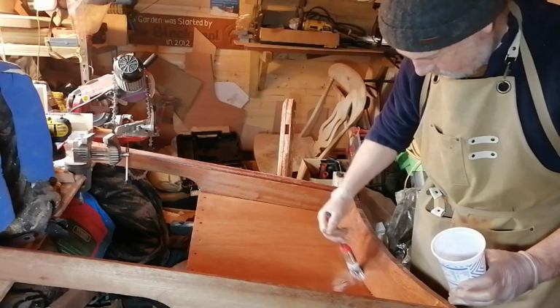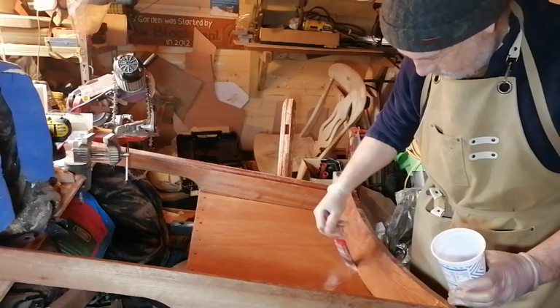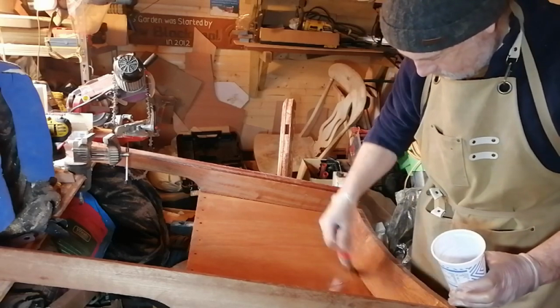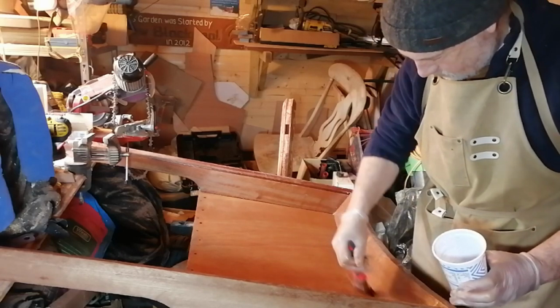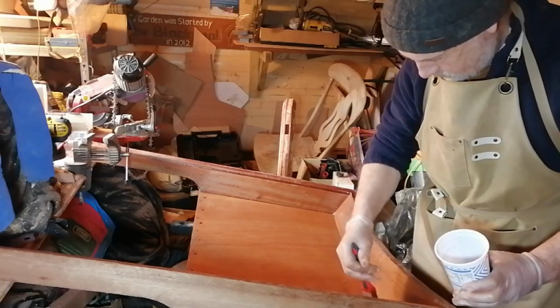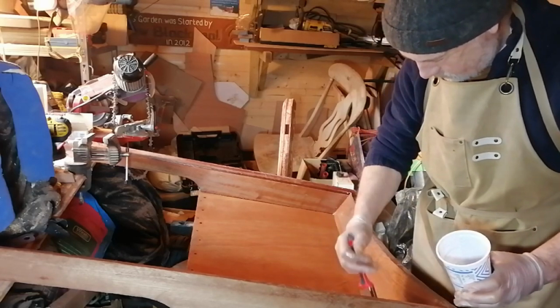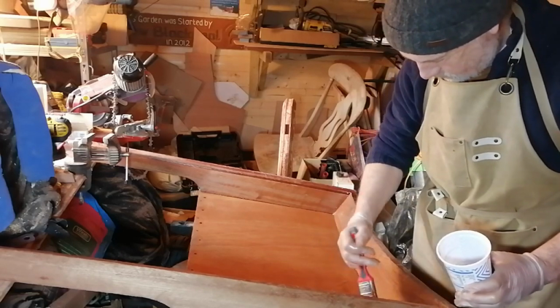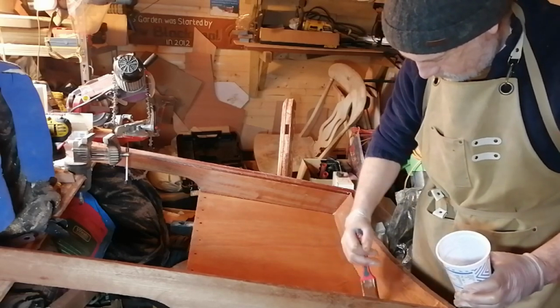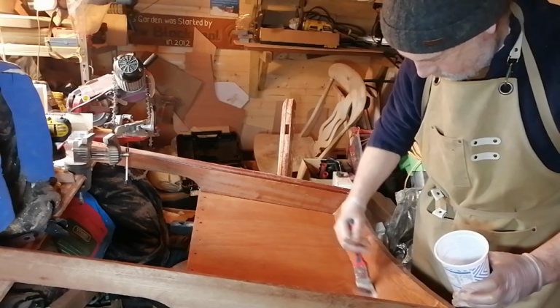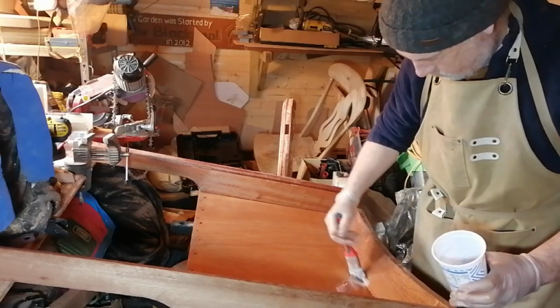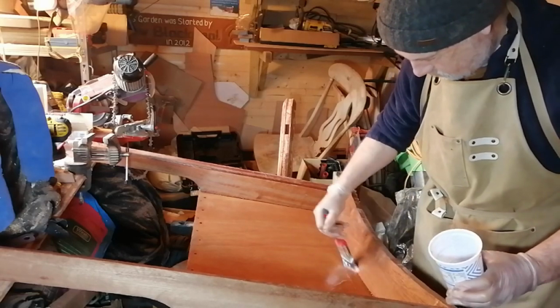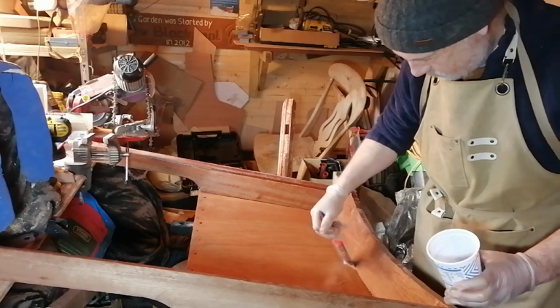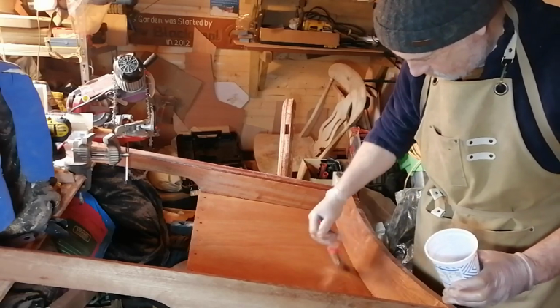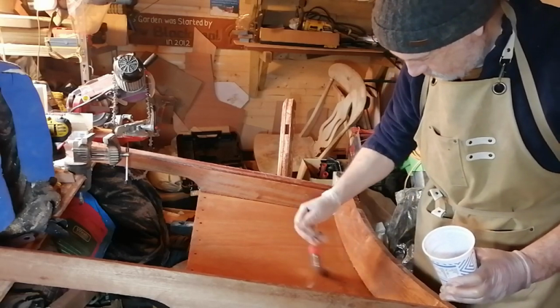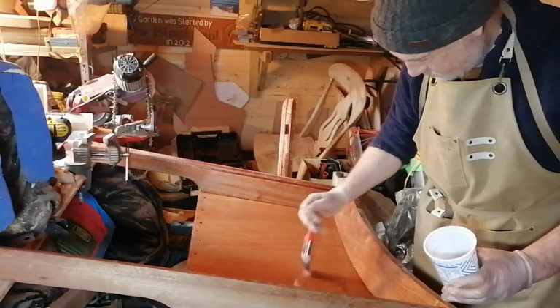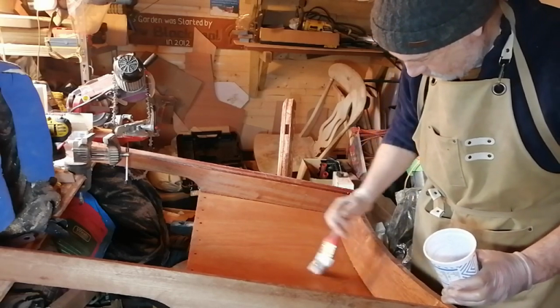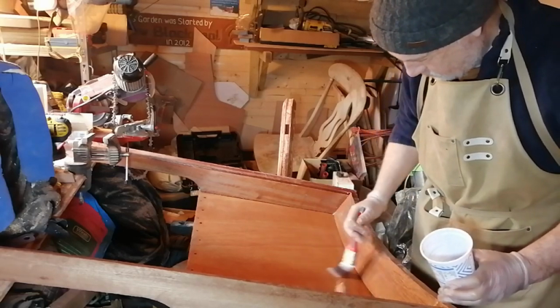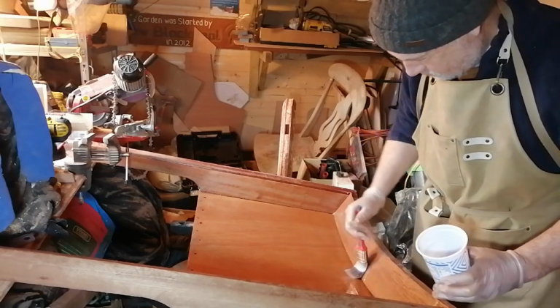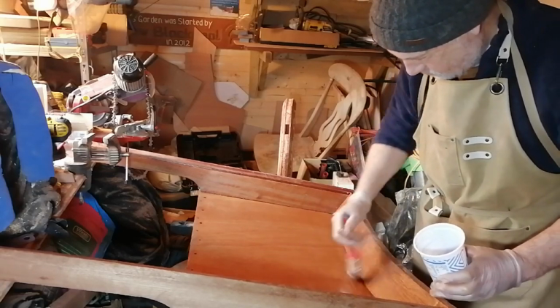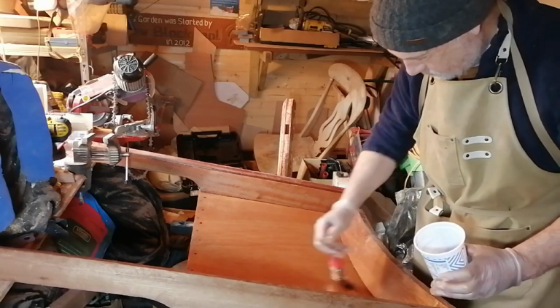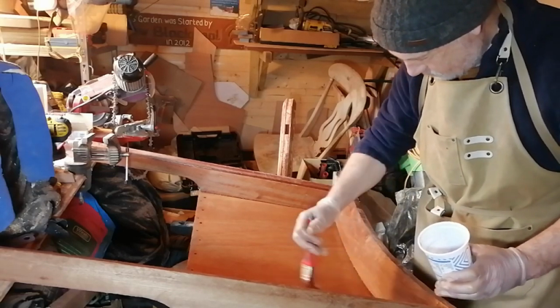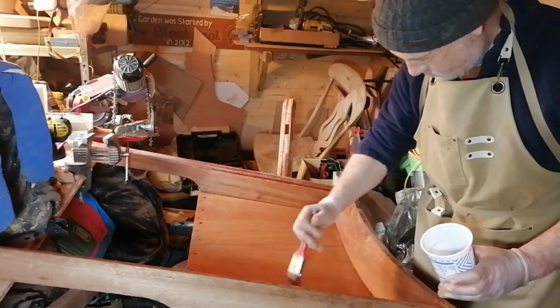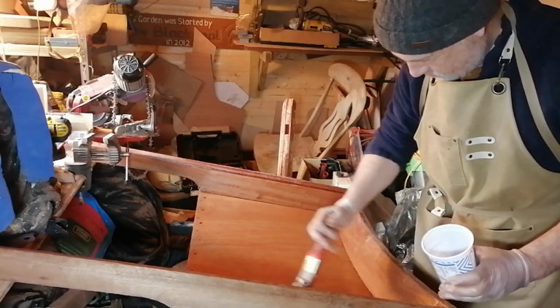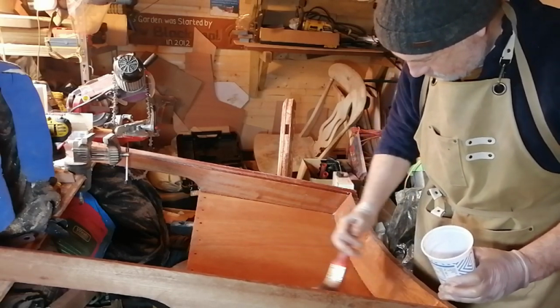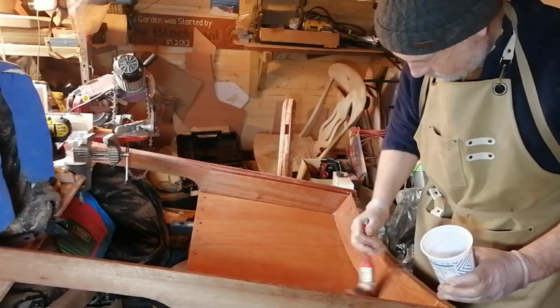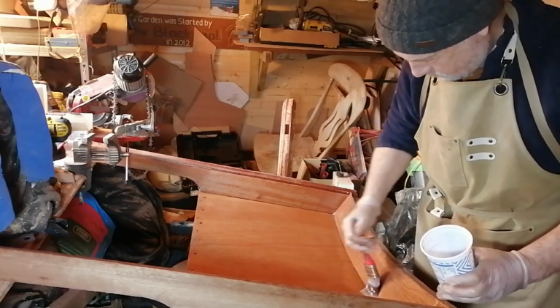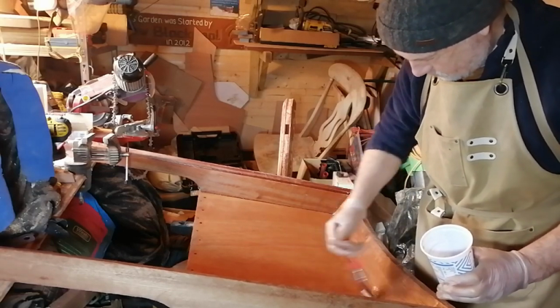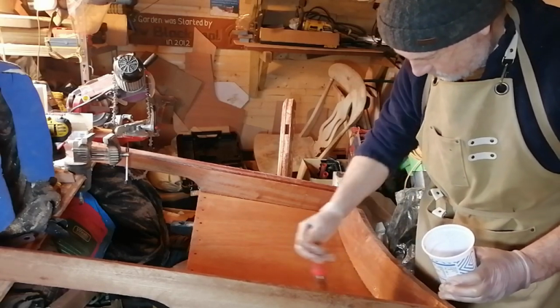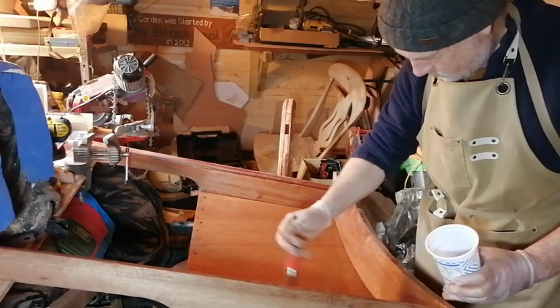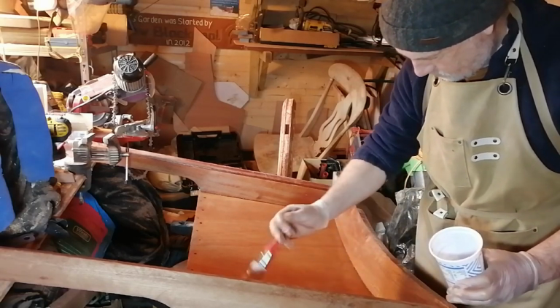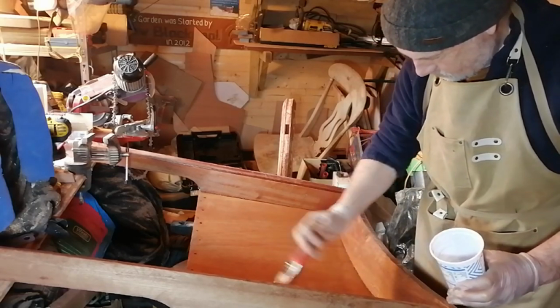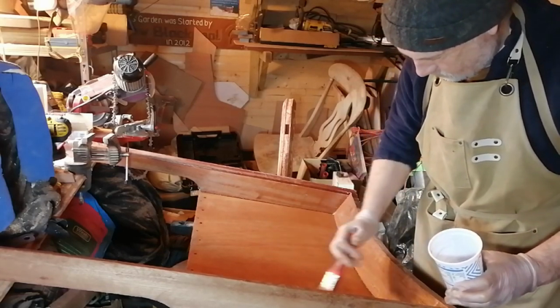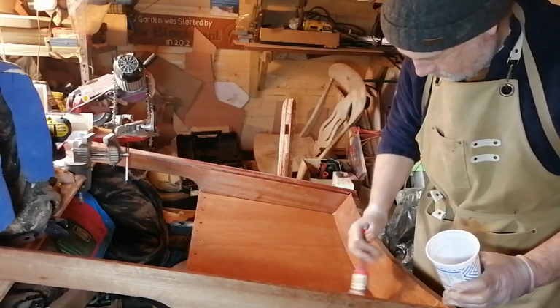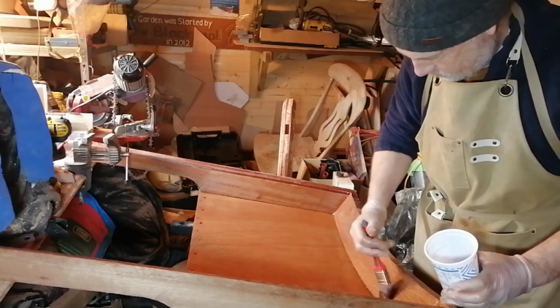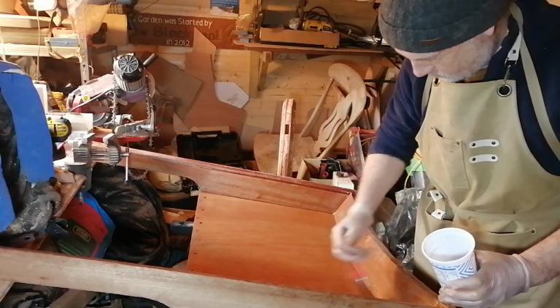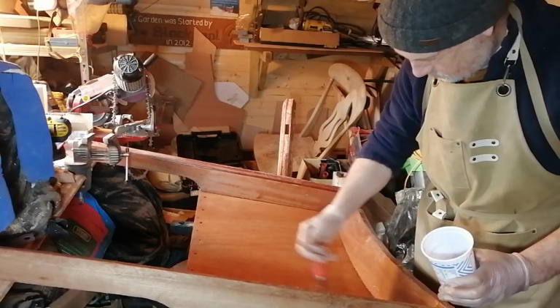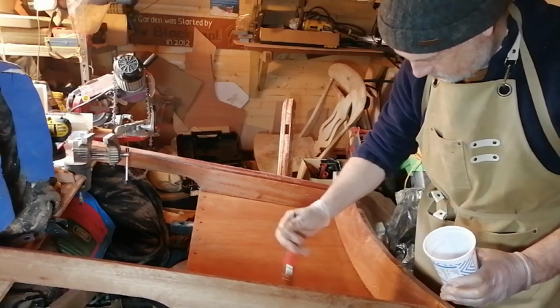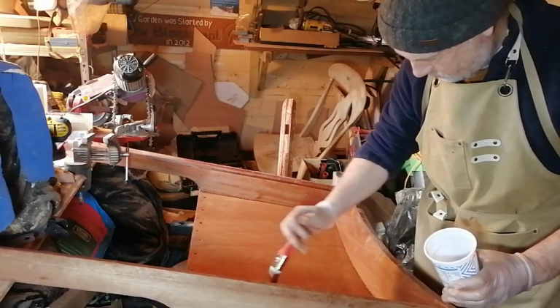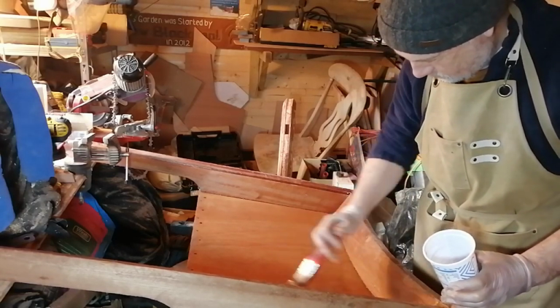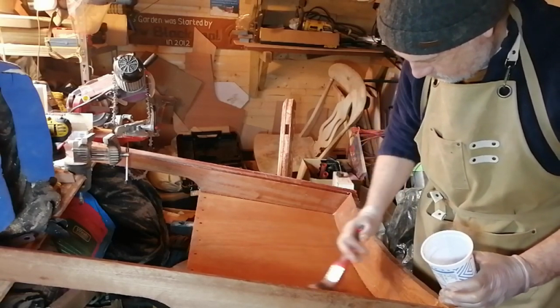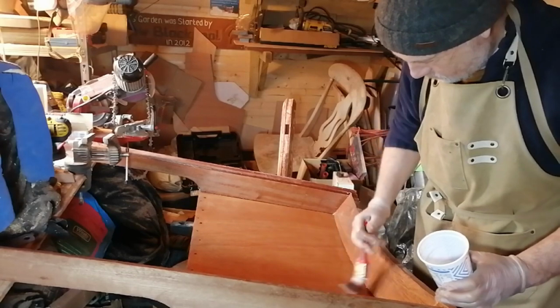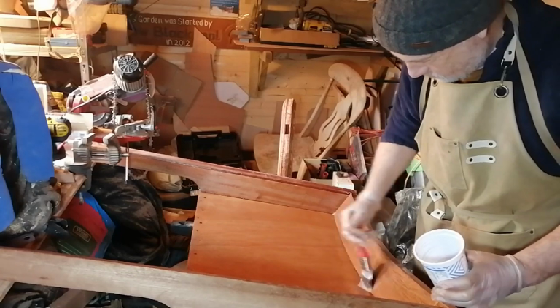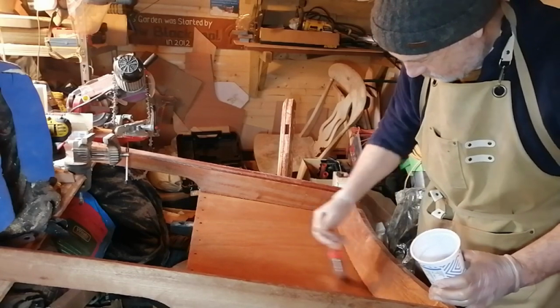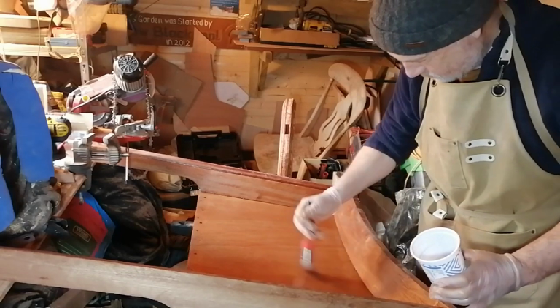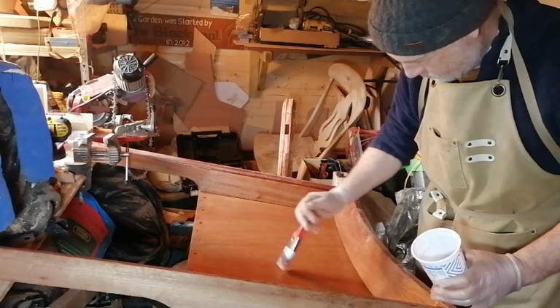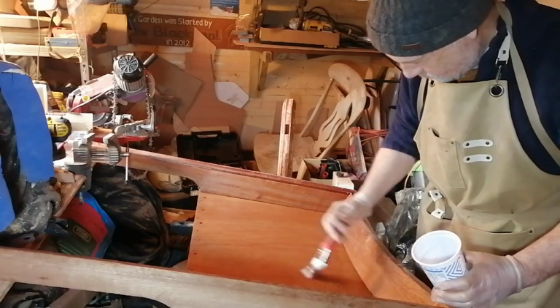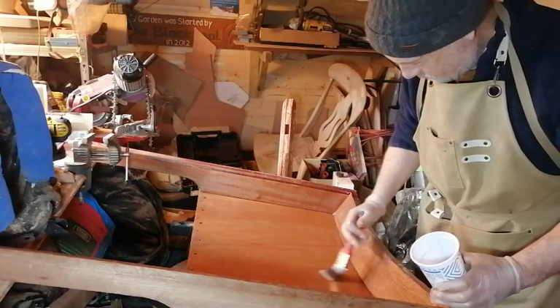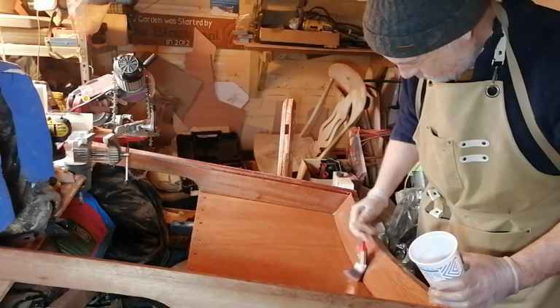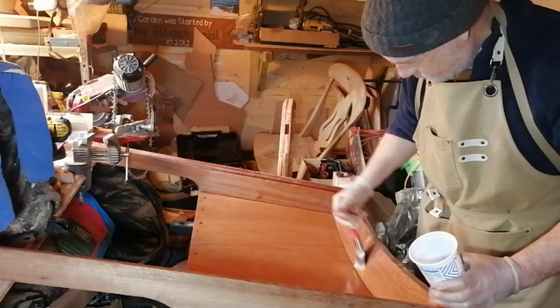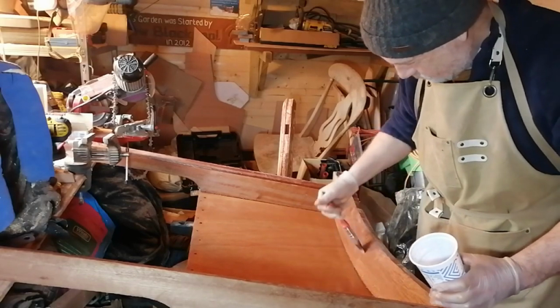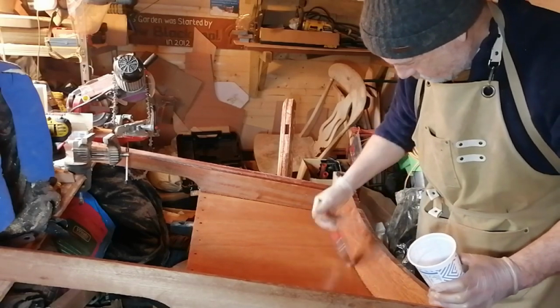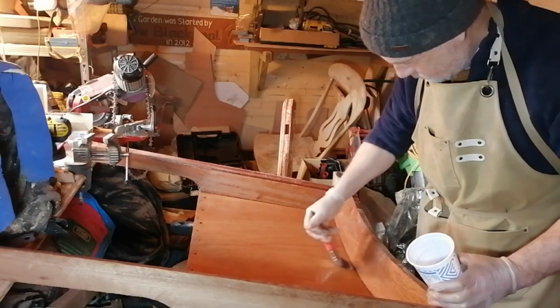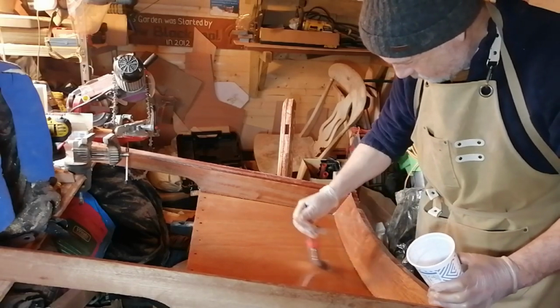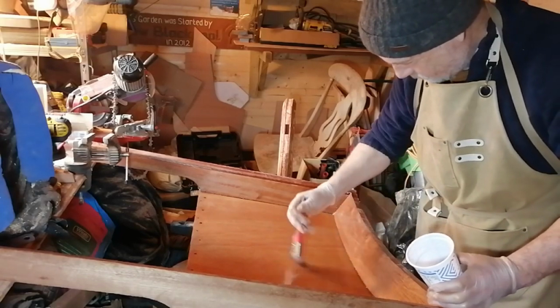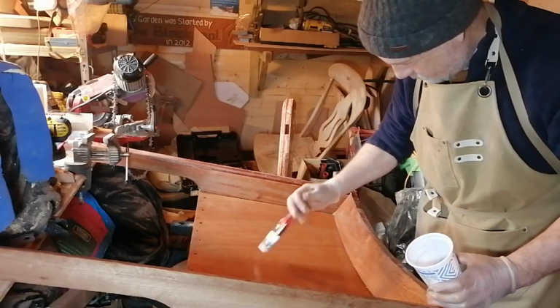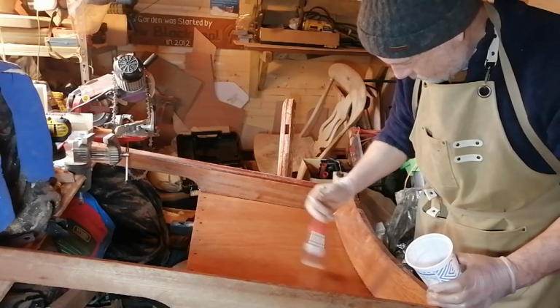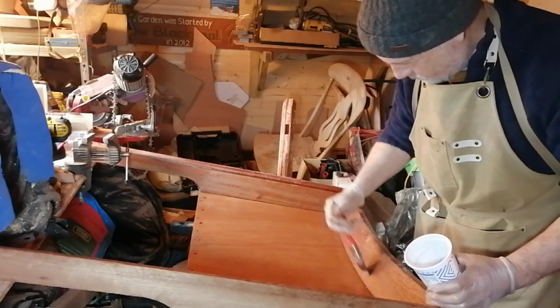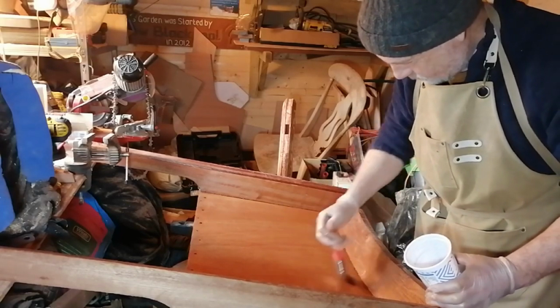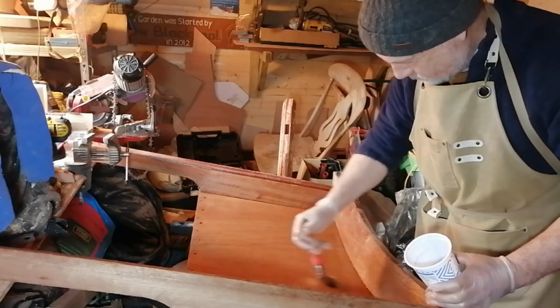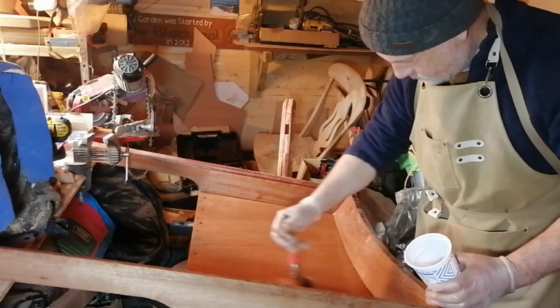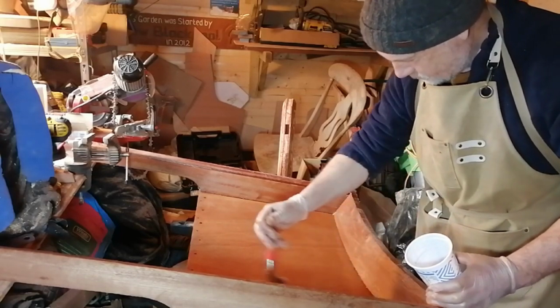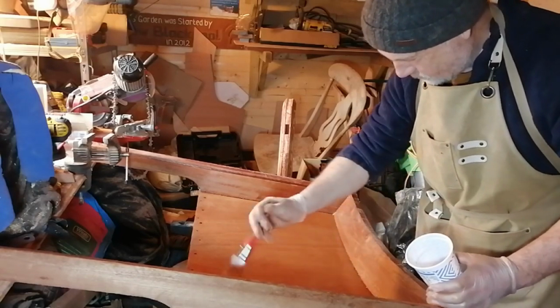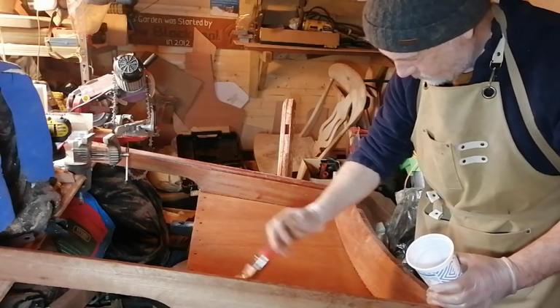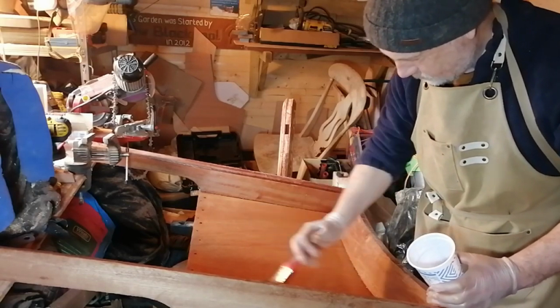Time to paint on another coat of epoxy resin. Always good therapy after bad news.